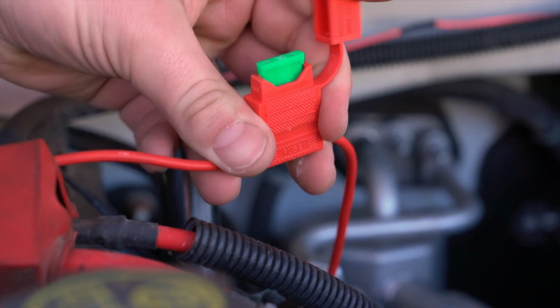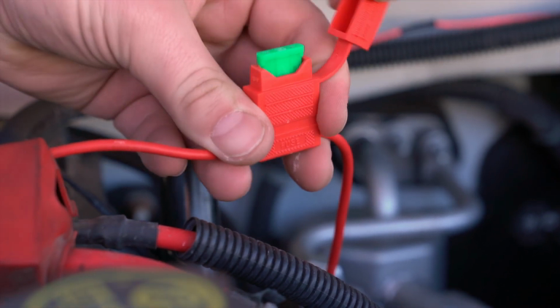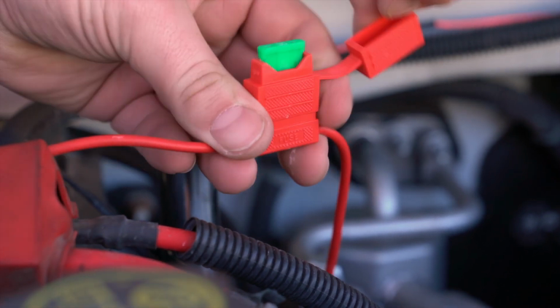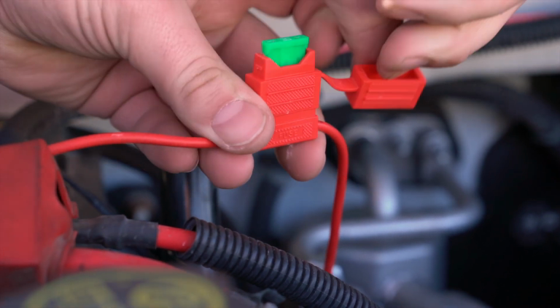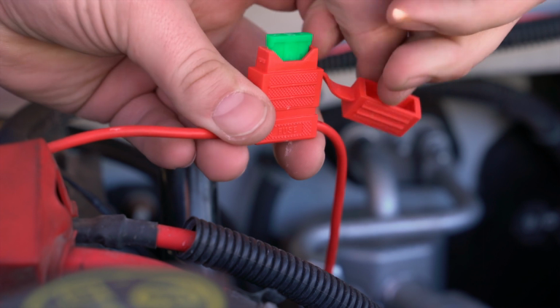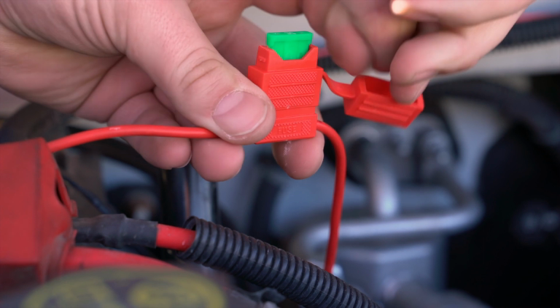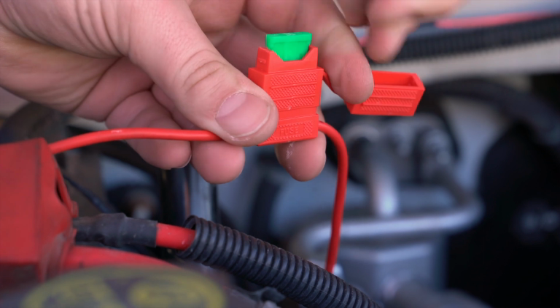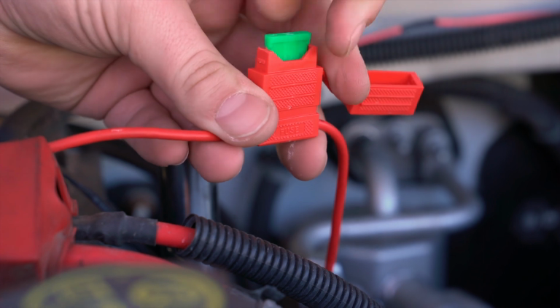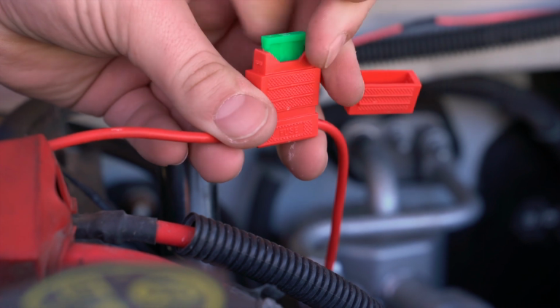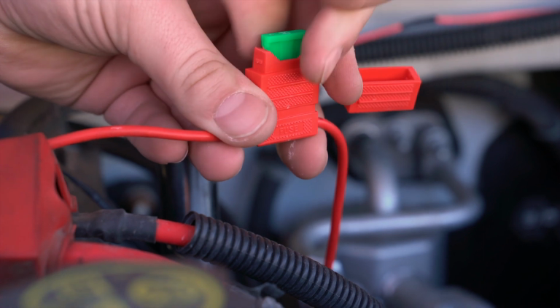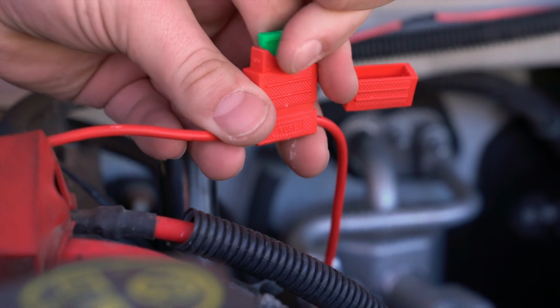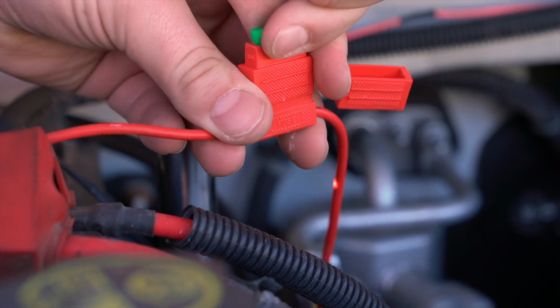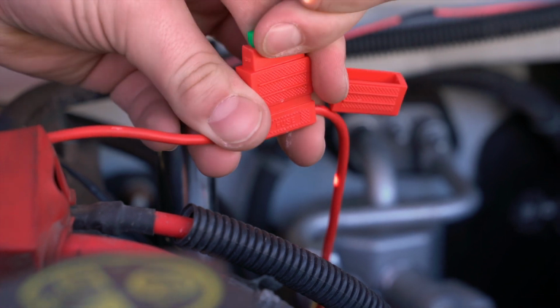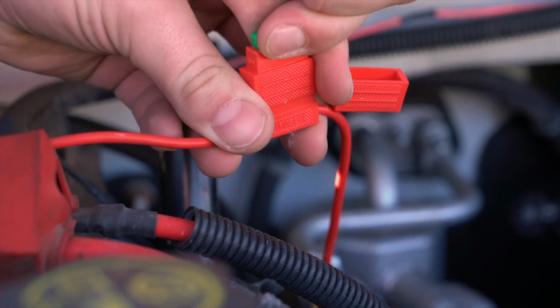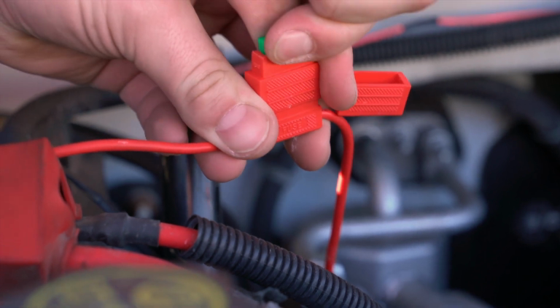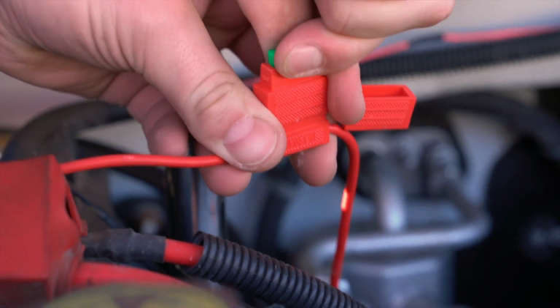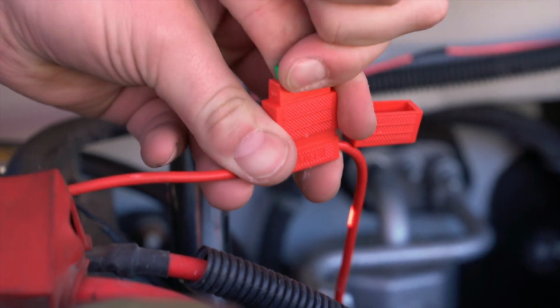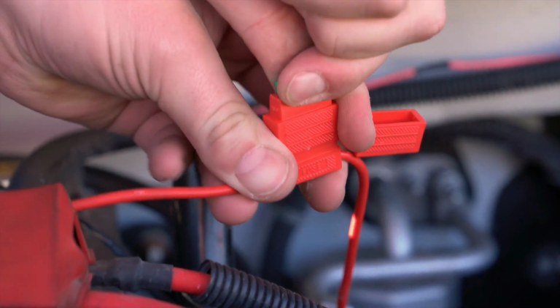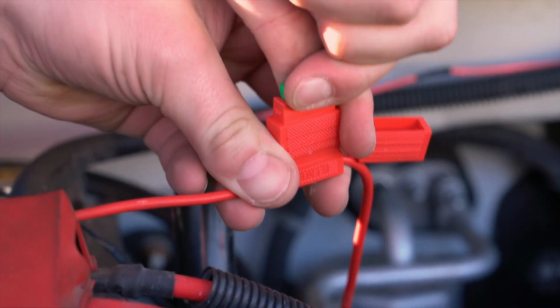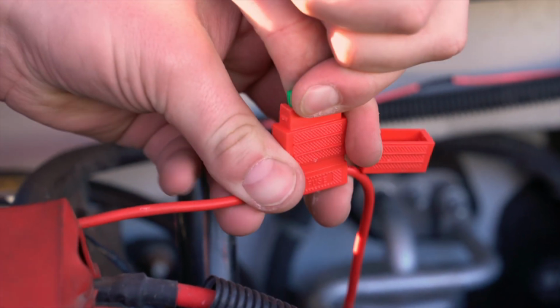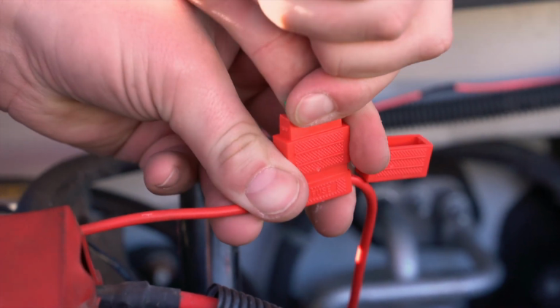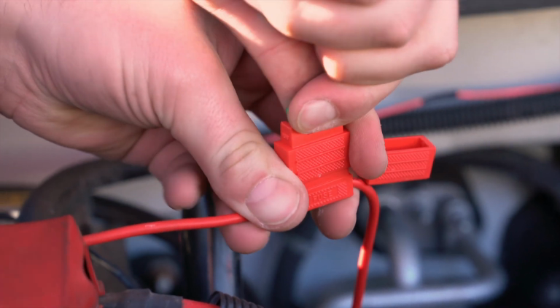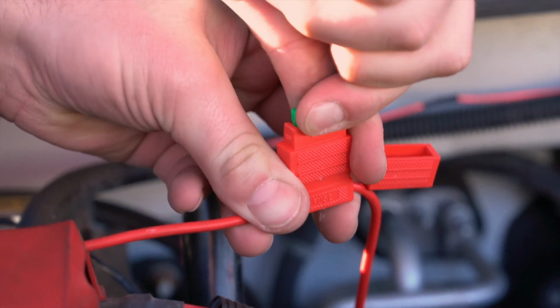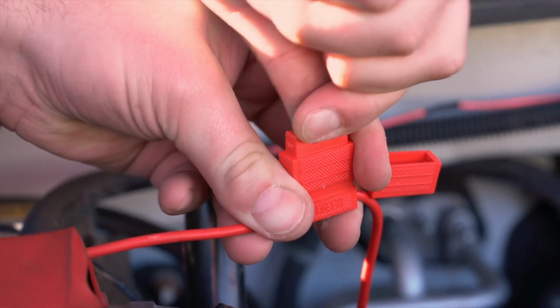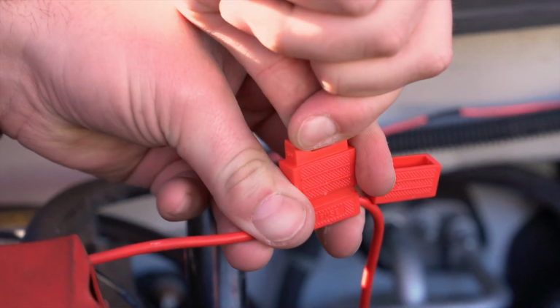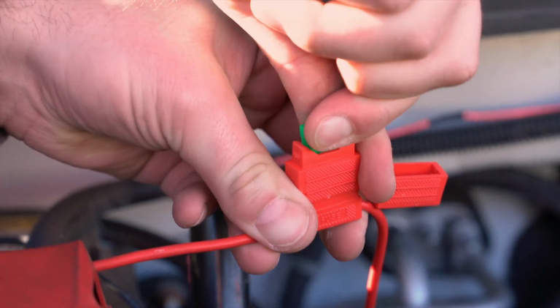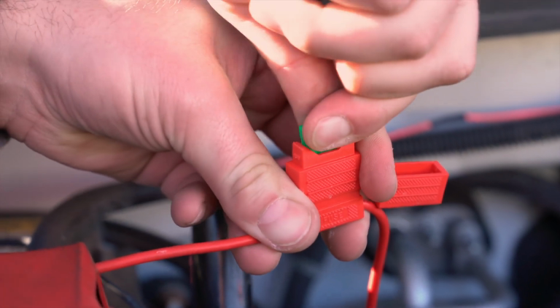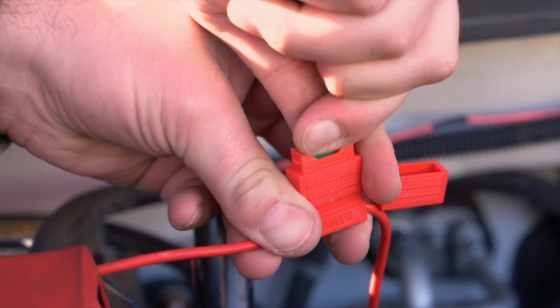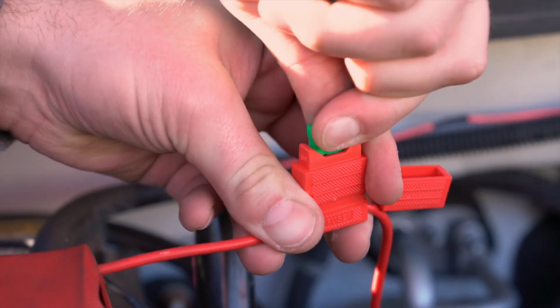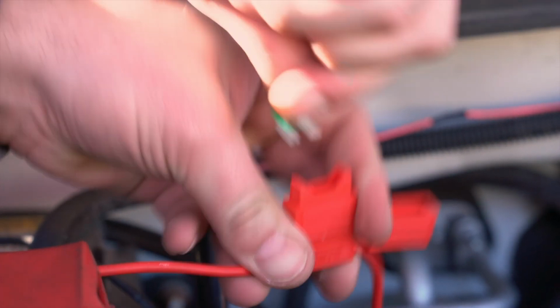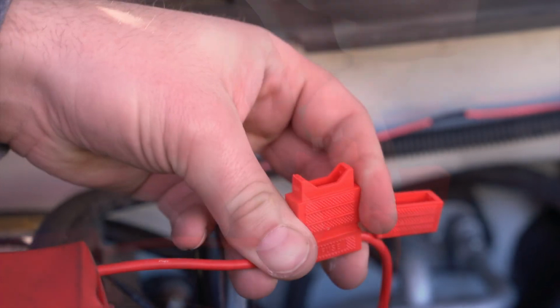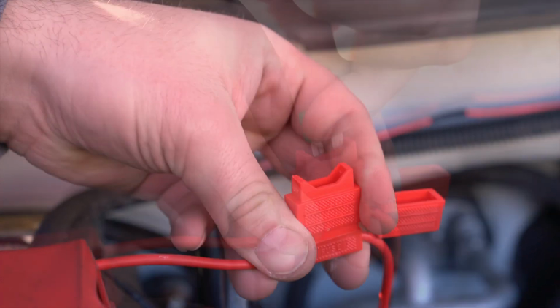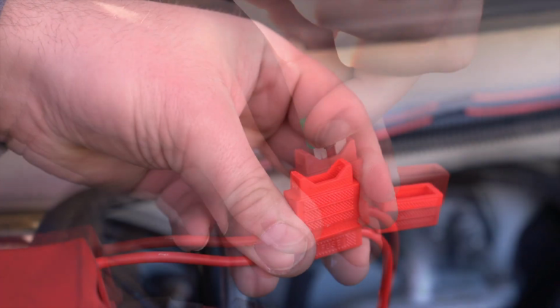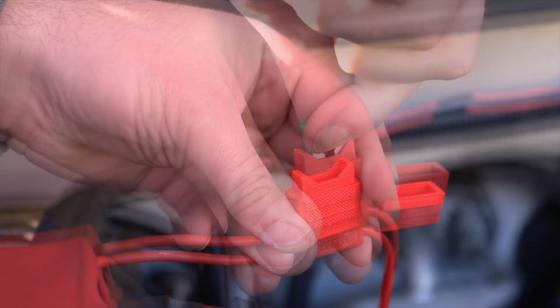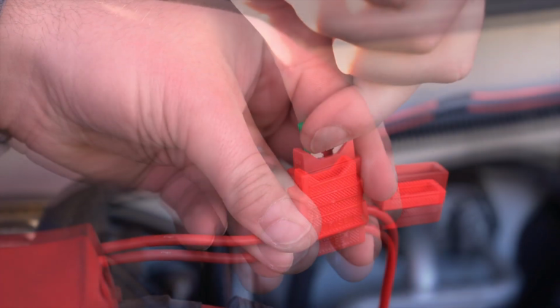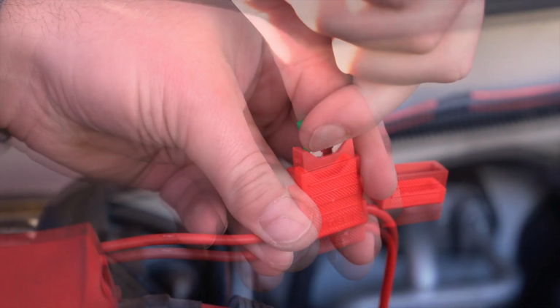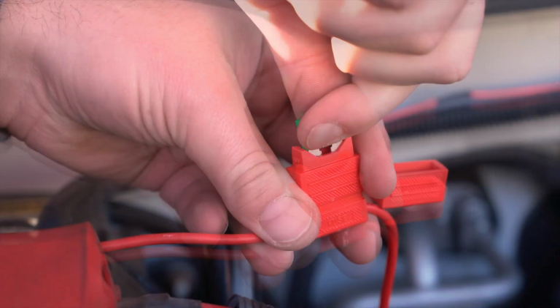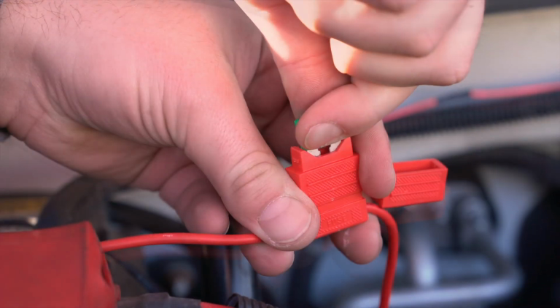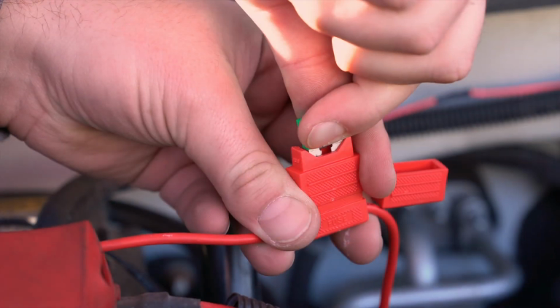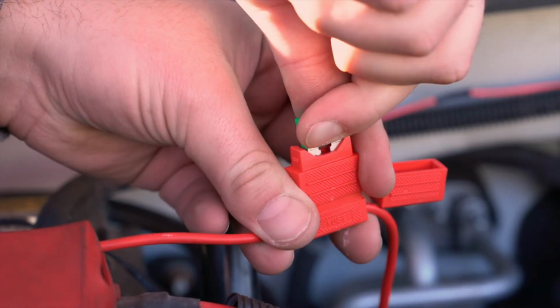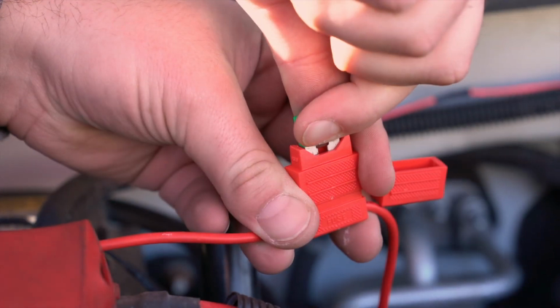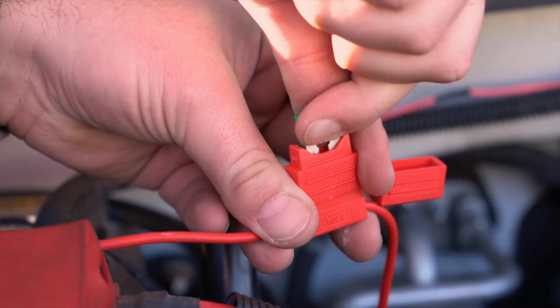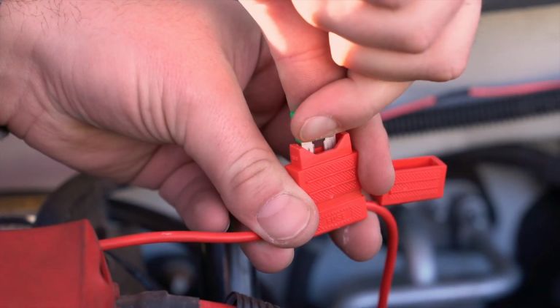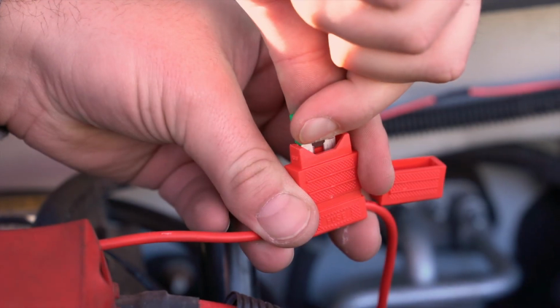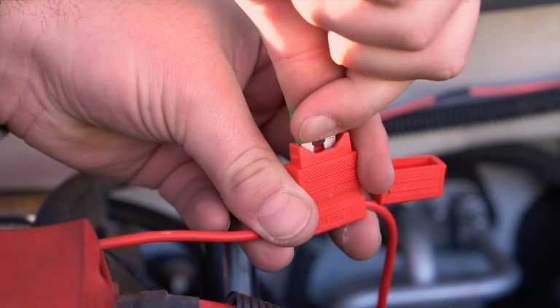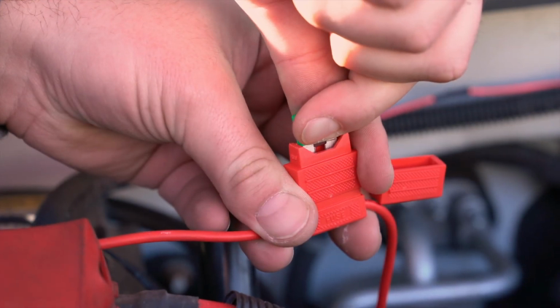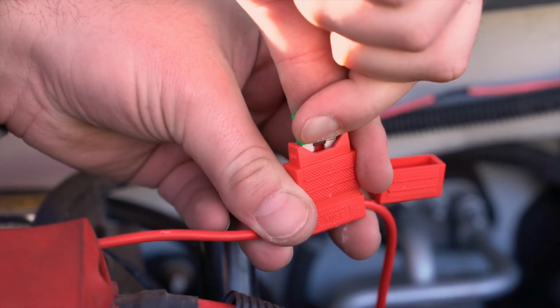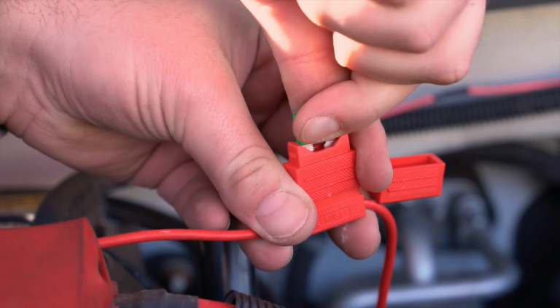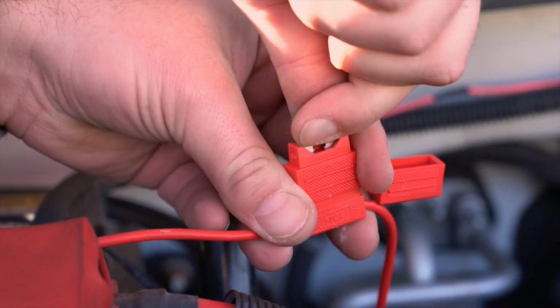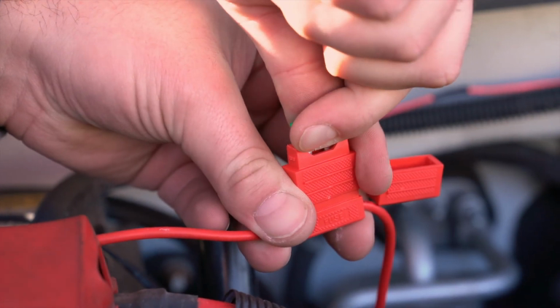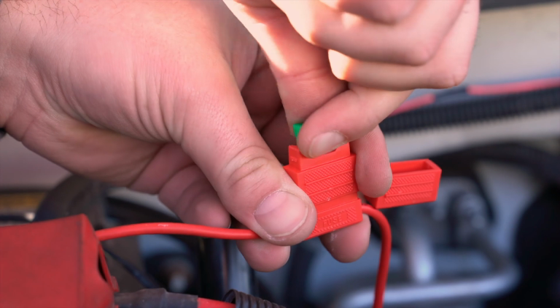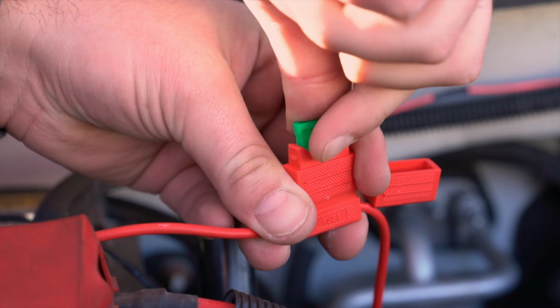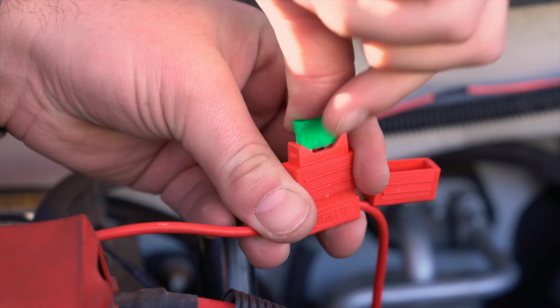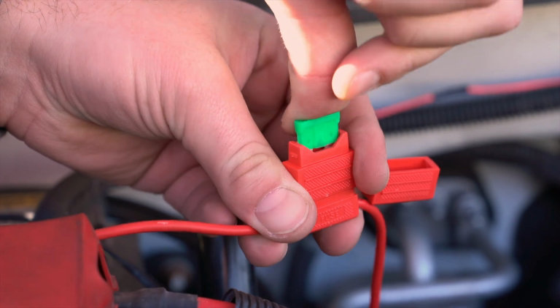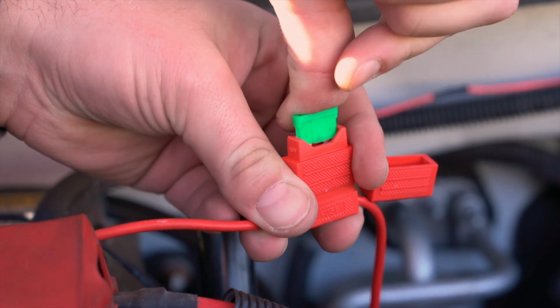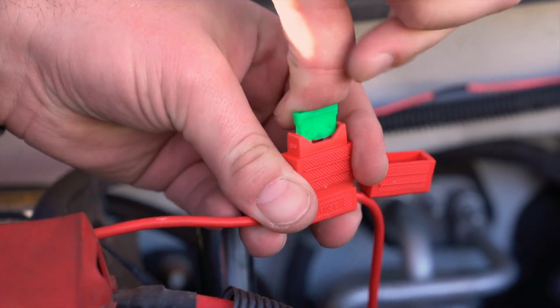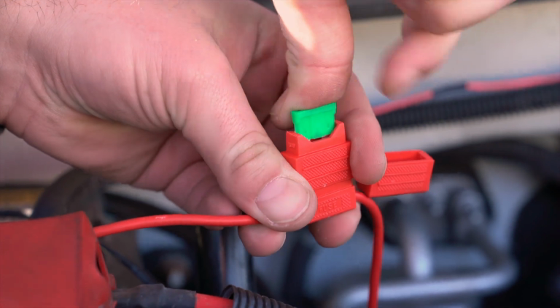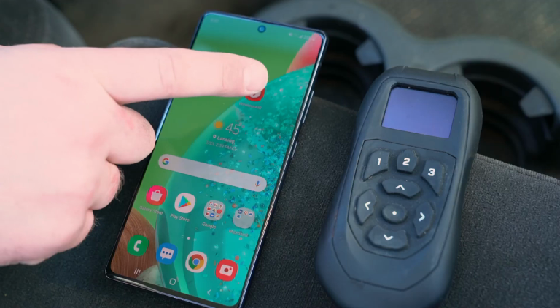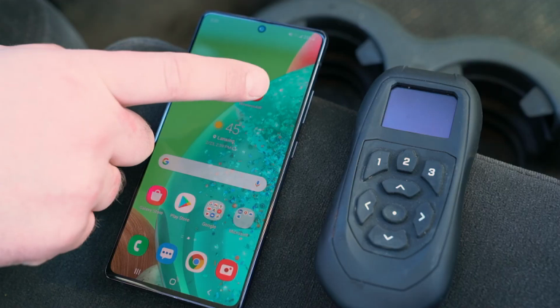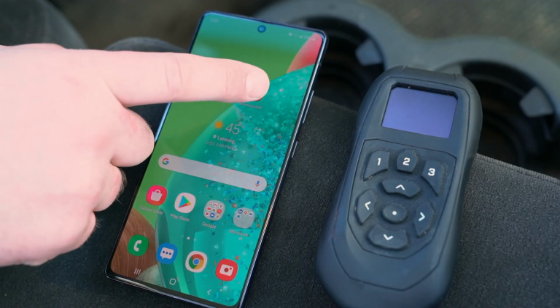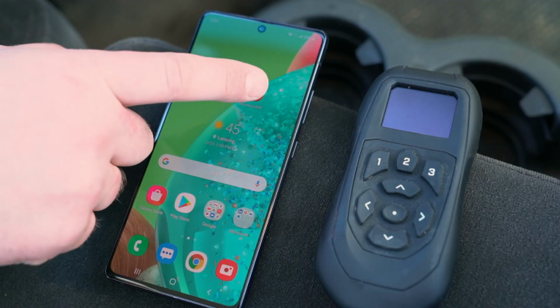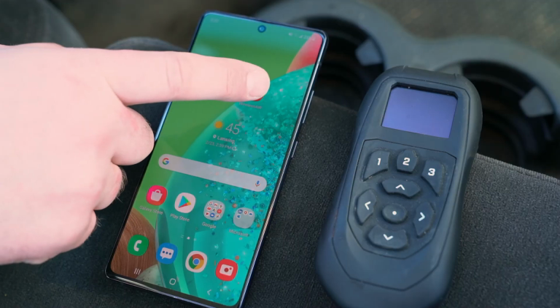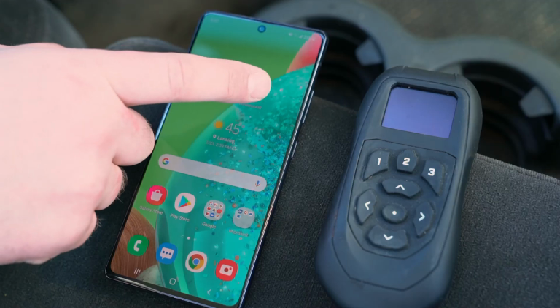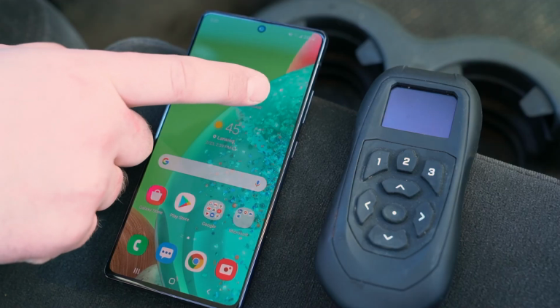If the connection fails, disconnect the manifold power for 10 seconds, power back on, and try again.